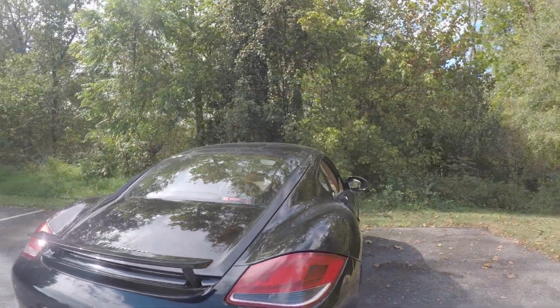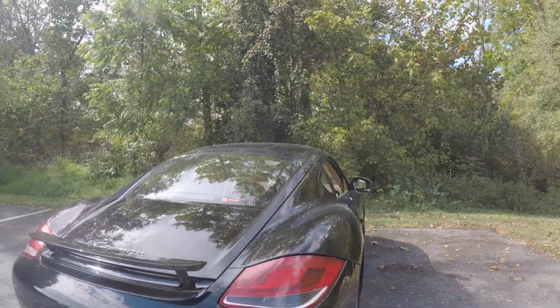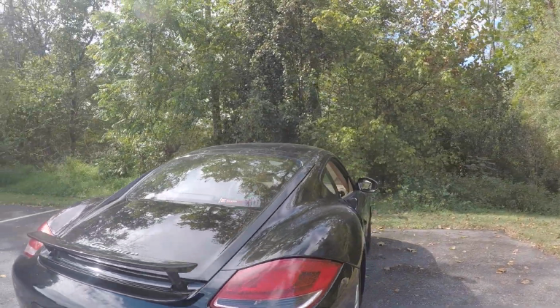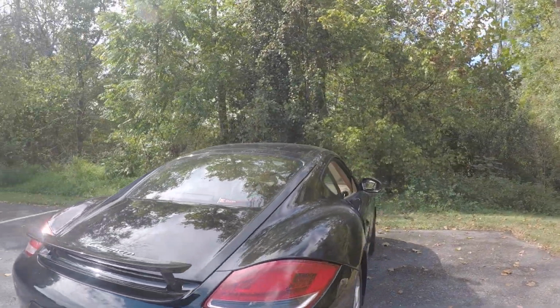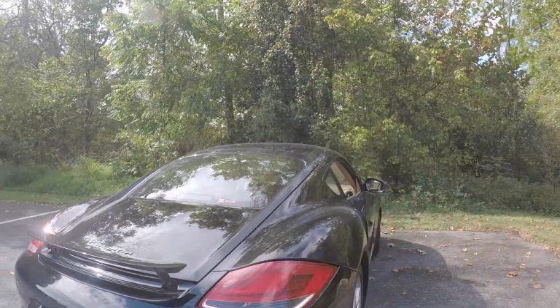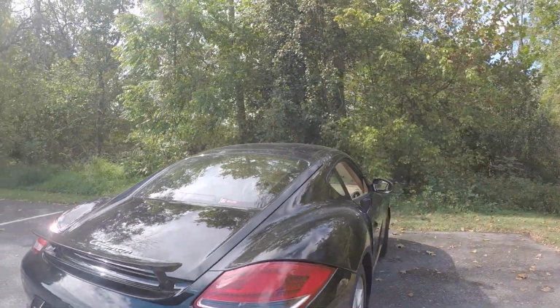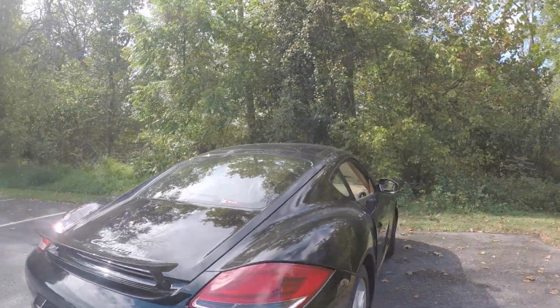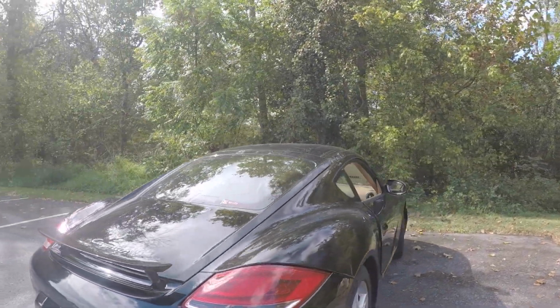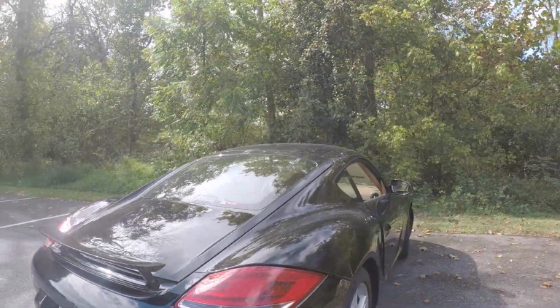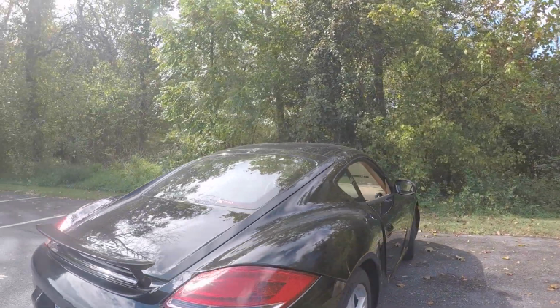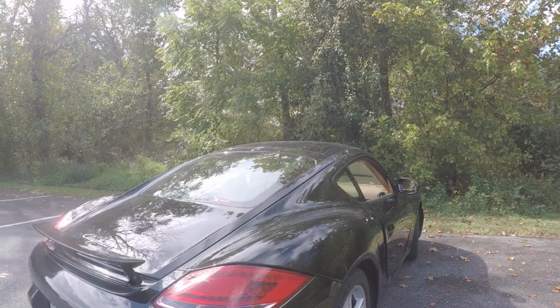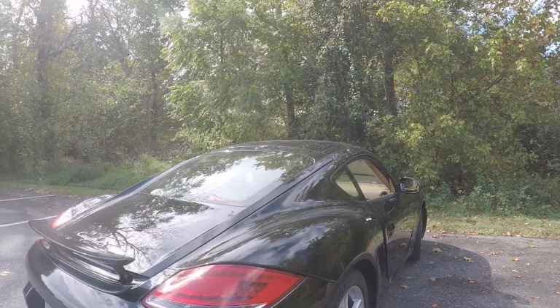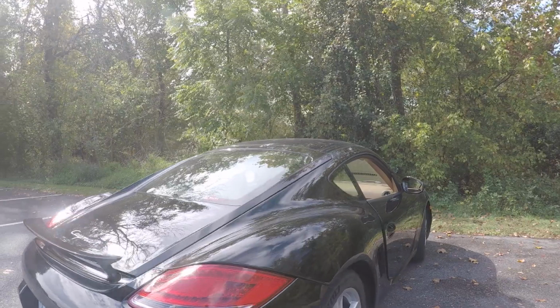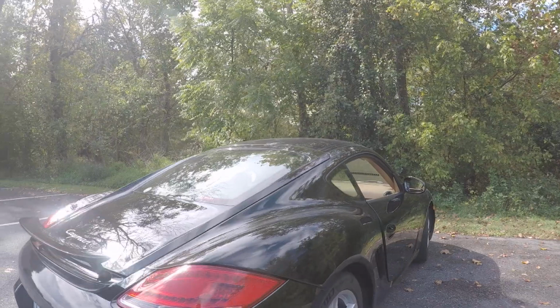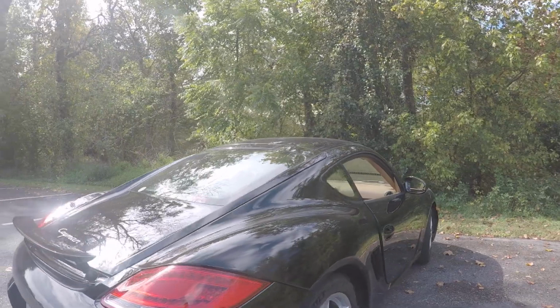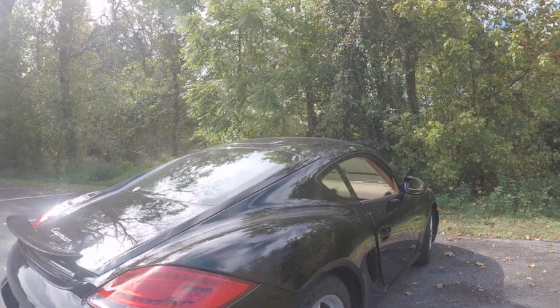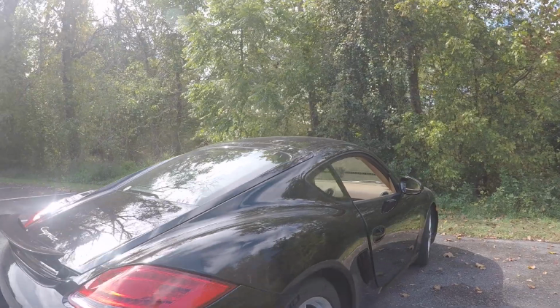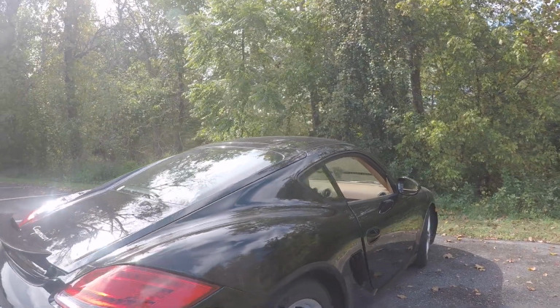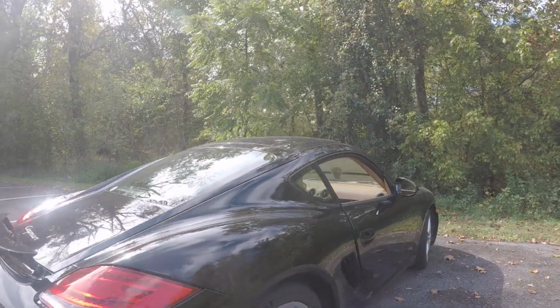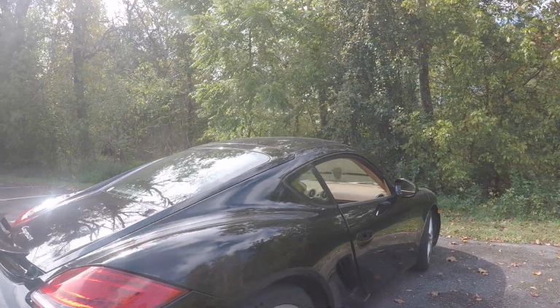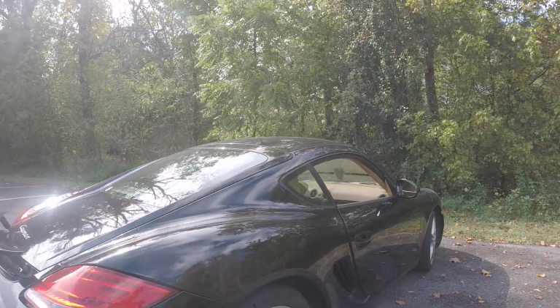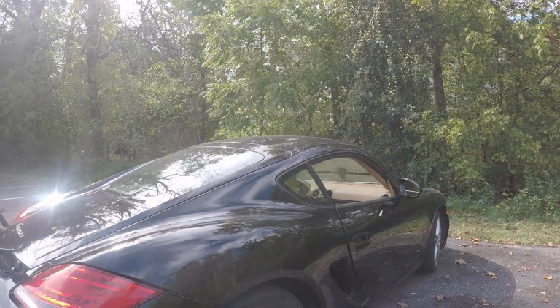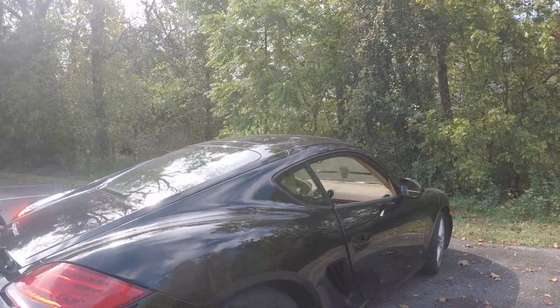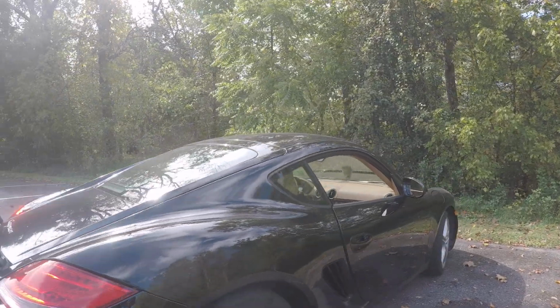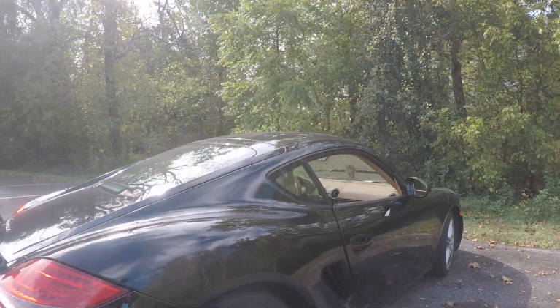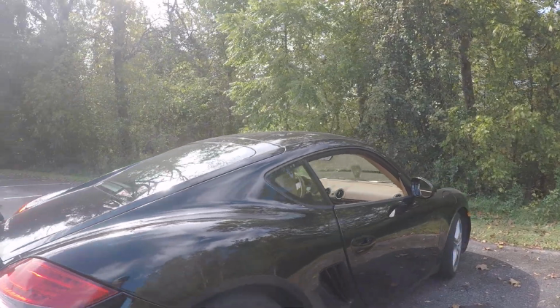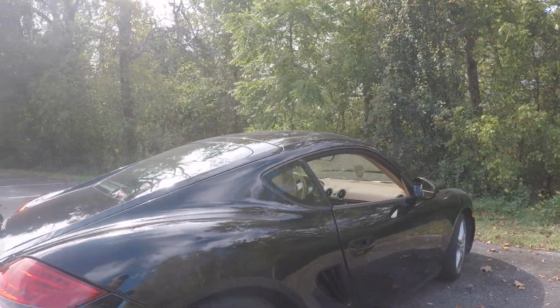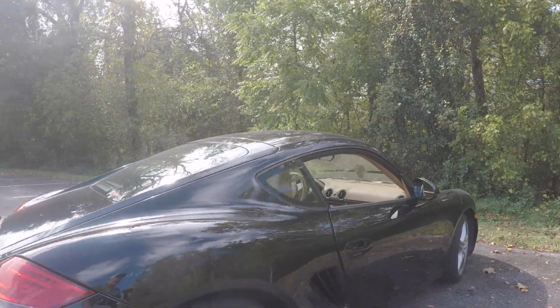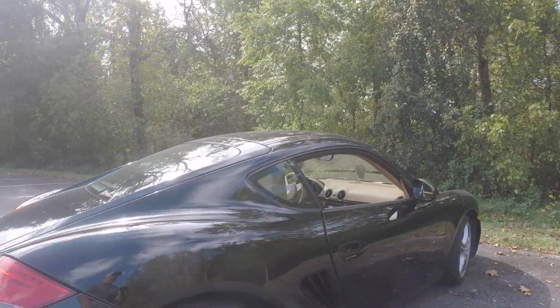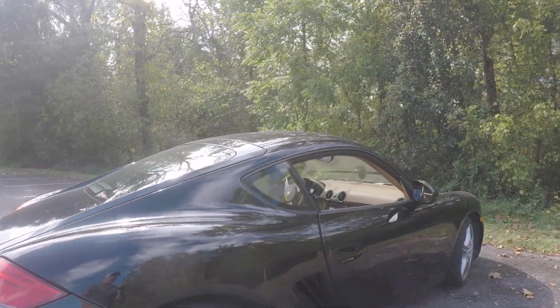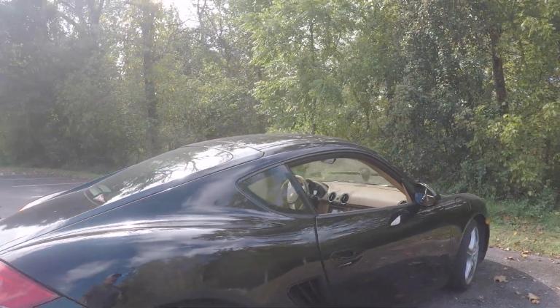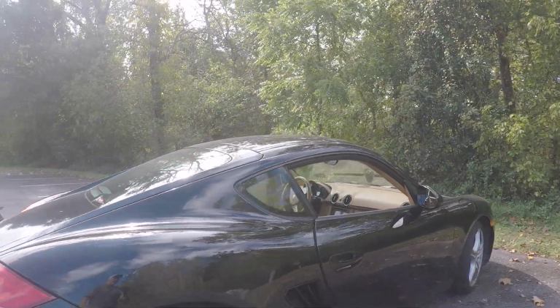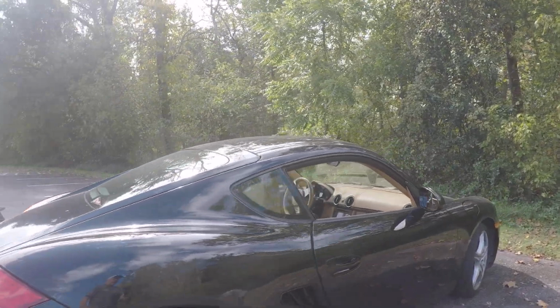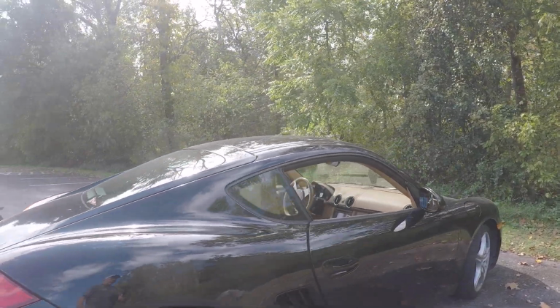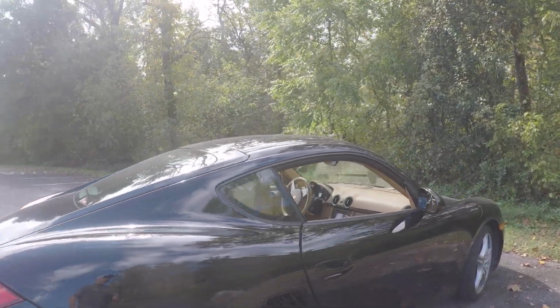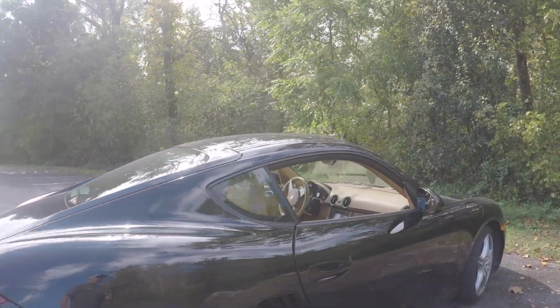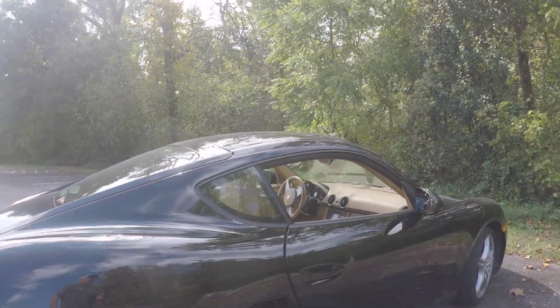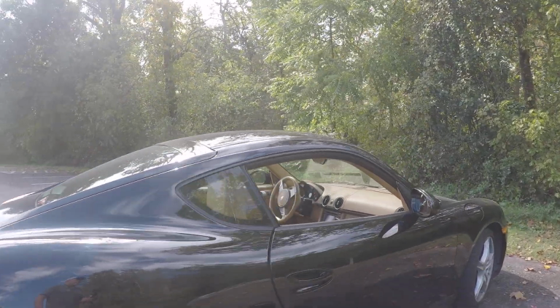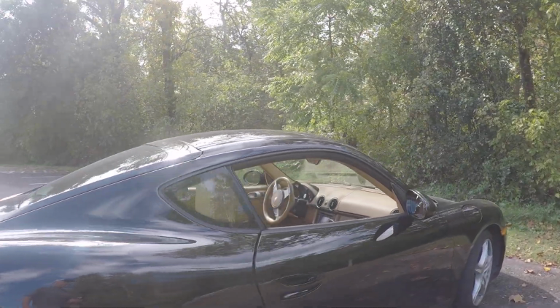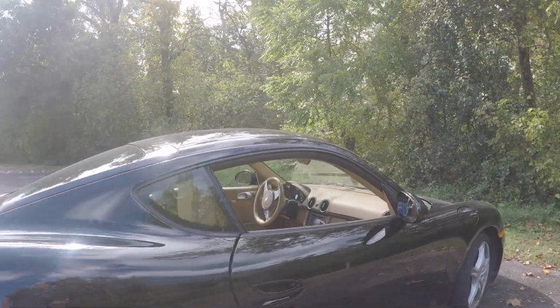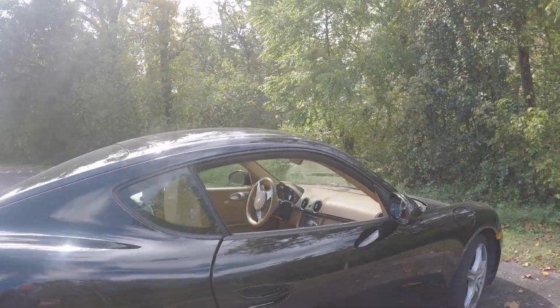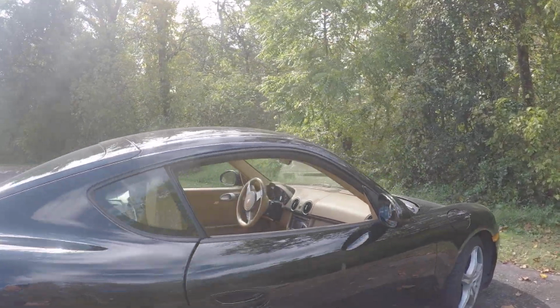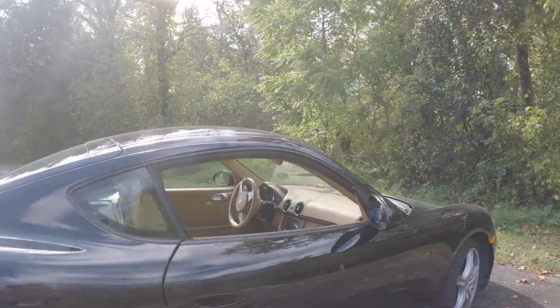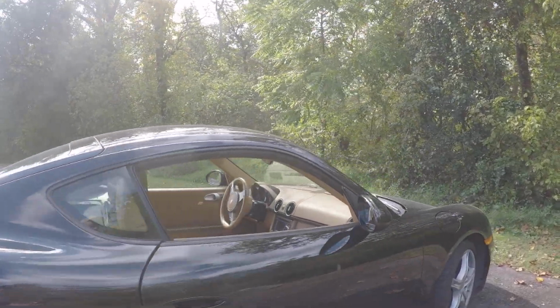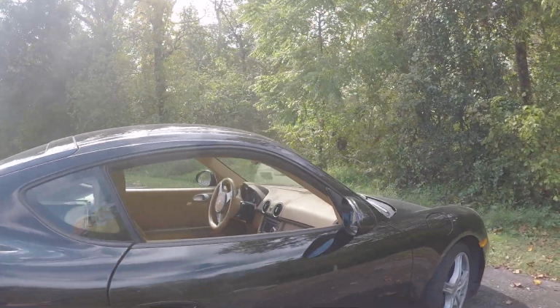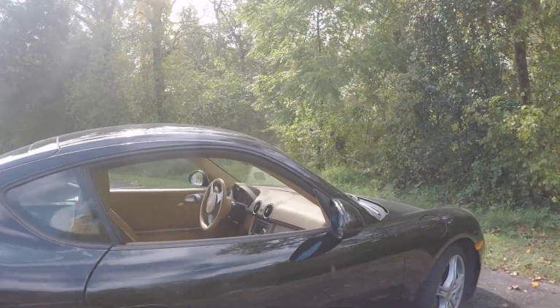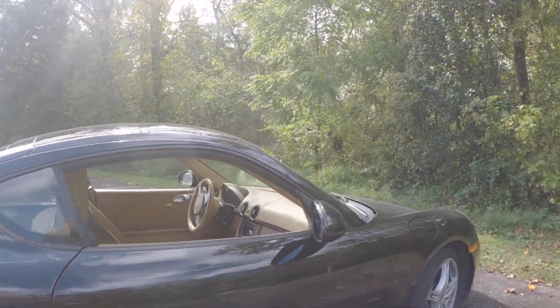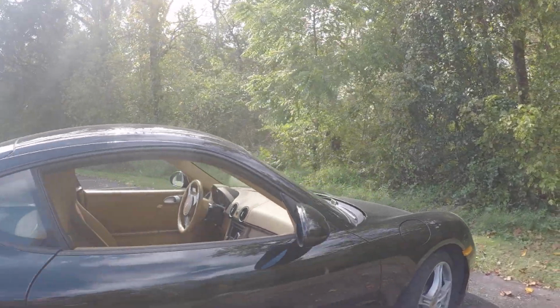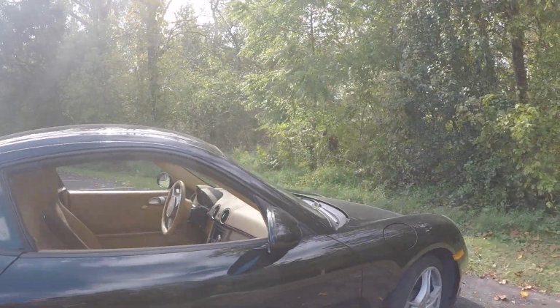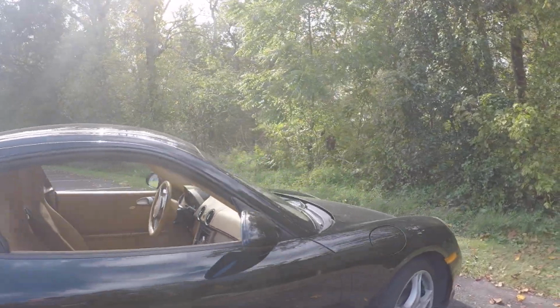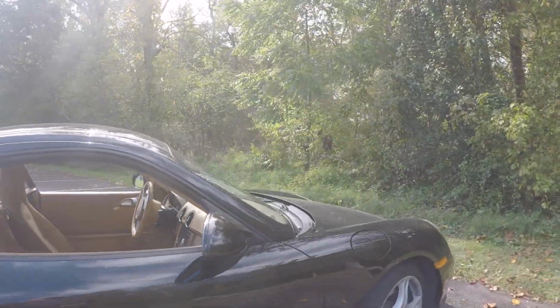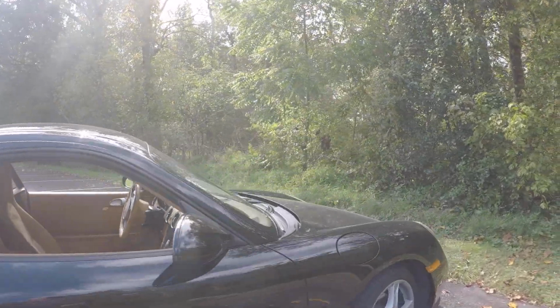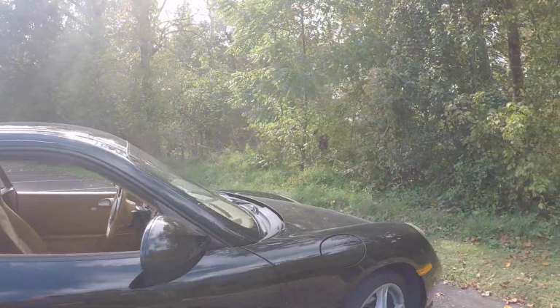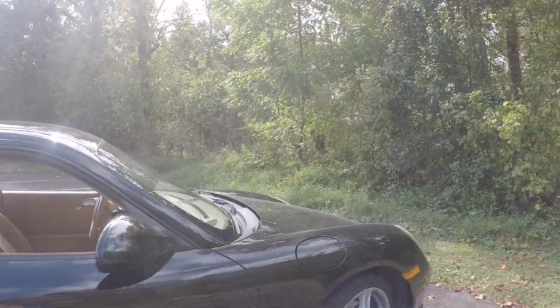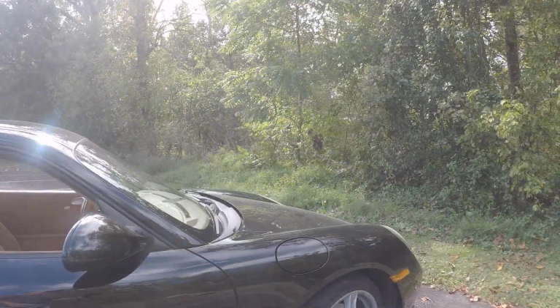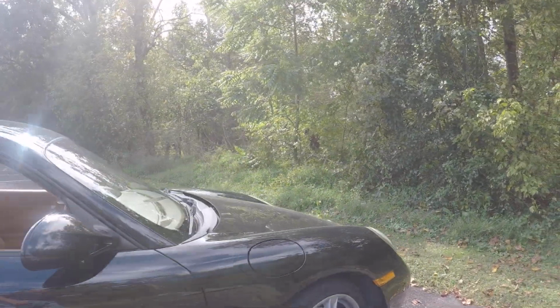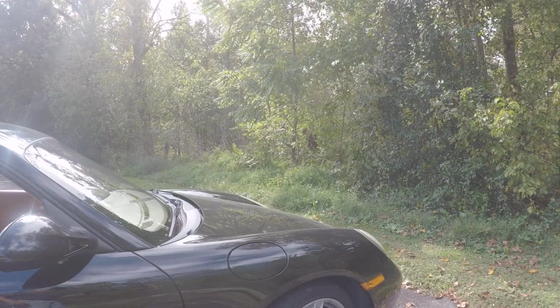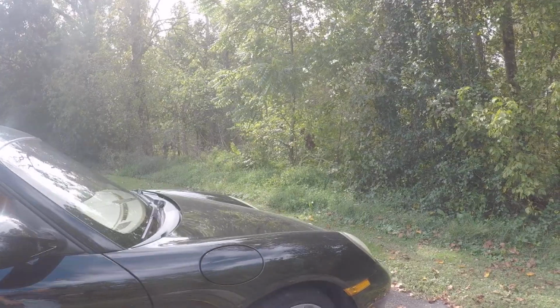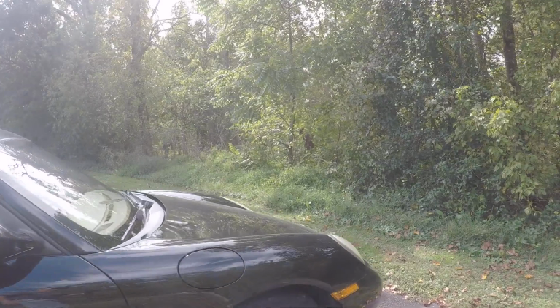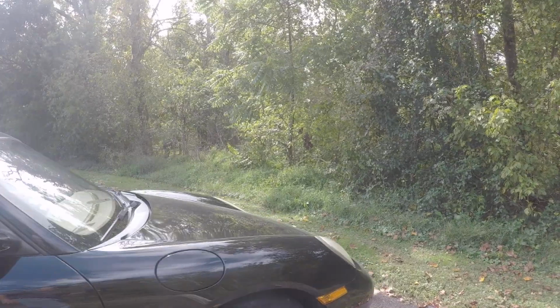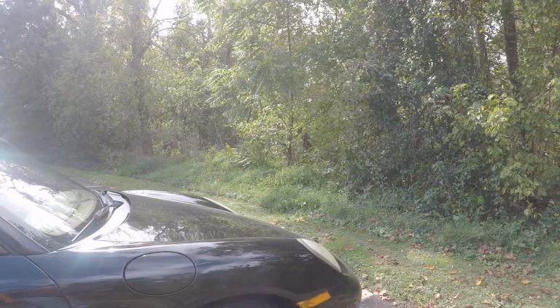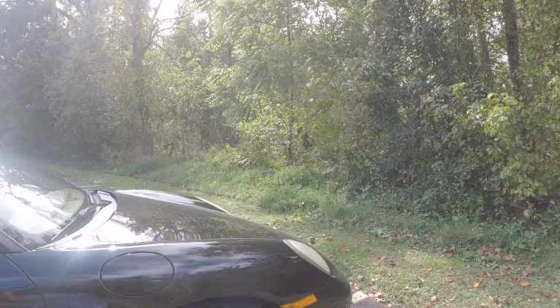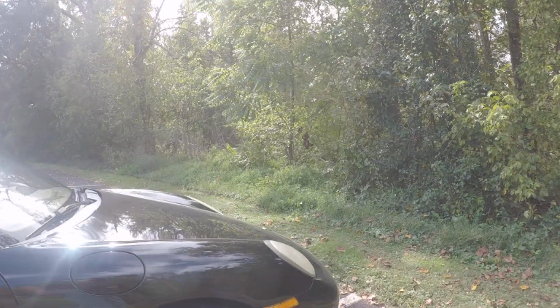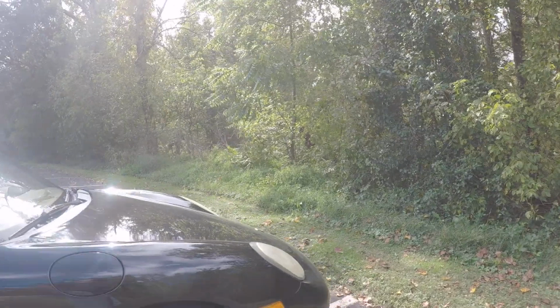Here's a walk around. It has nice wheels. It's in excellent shape all the way around.